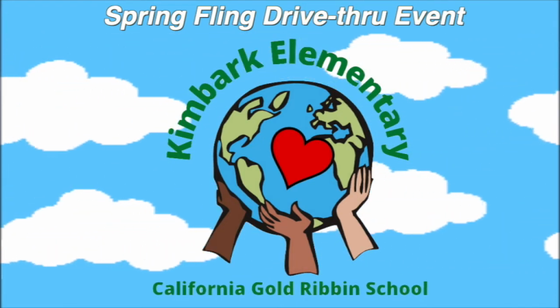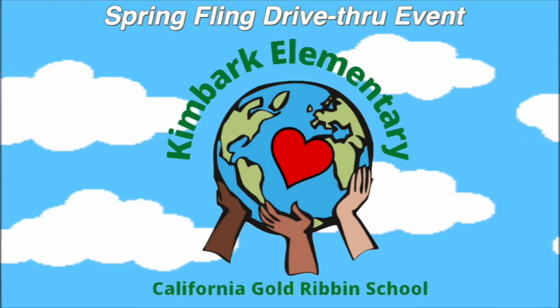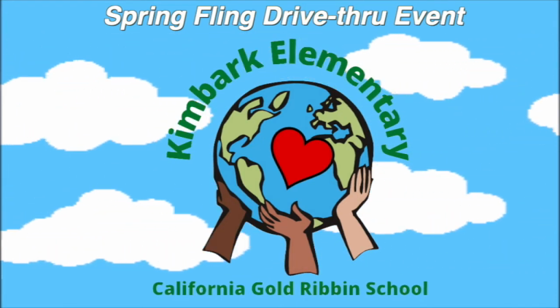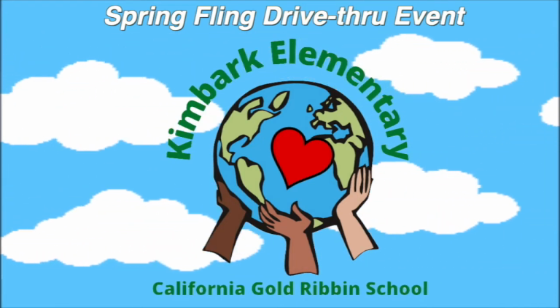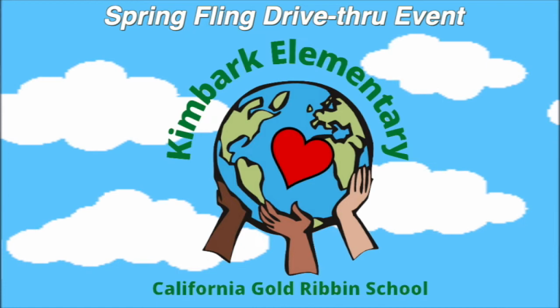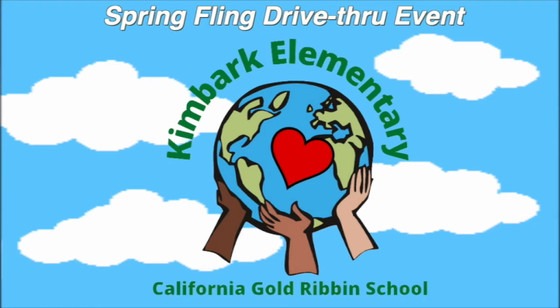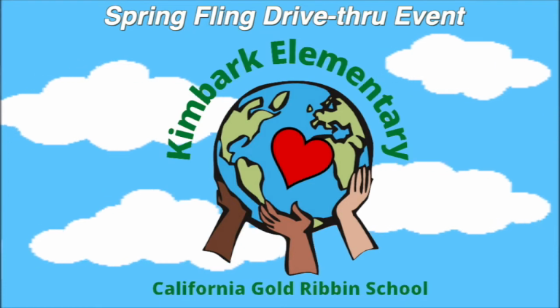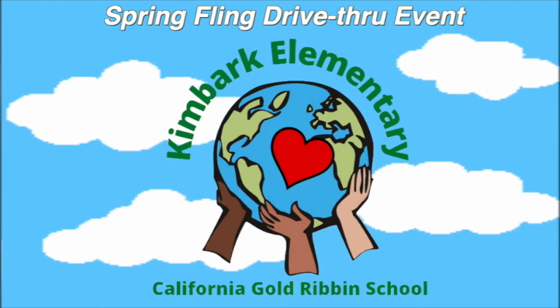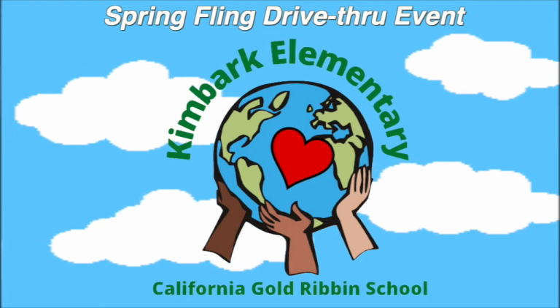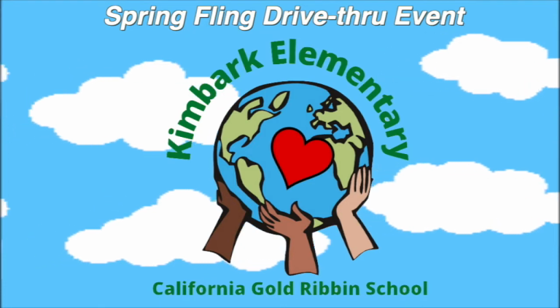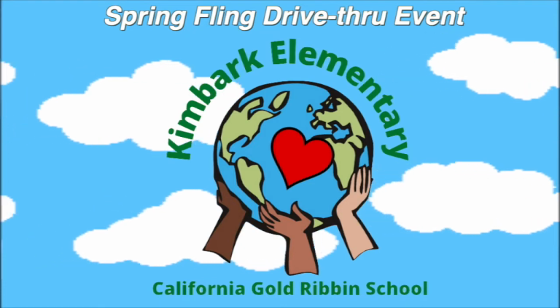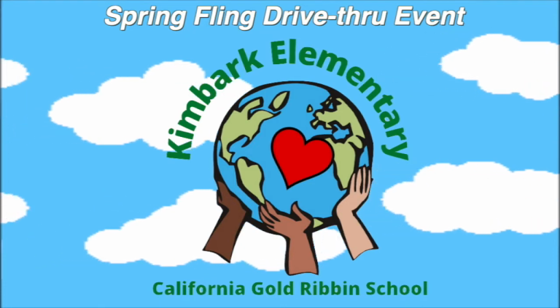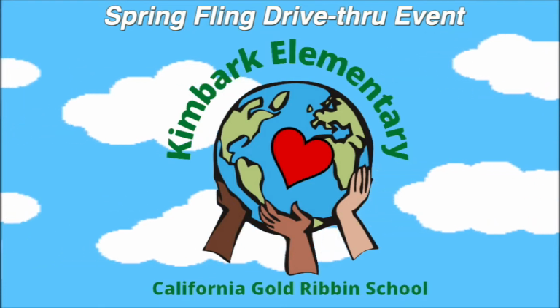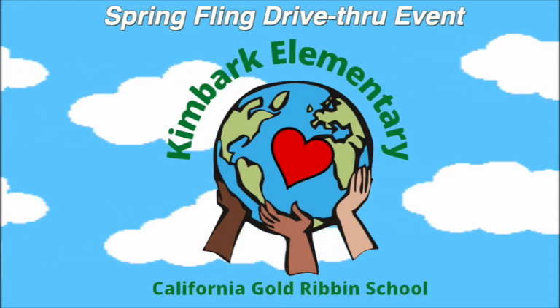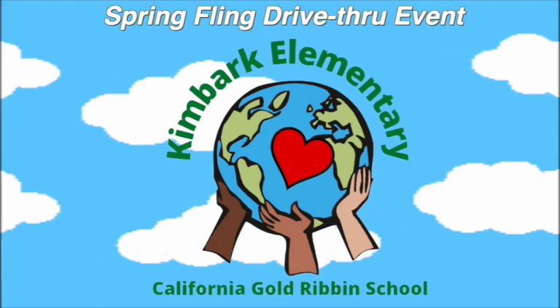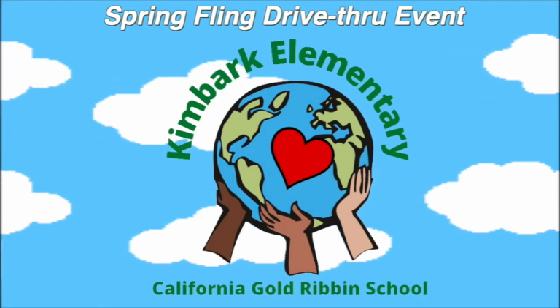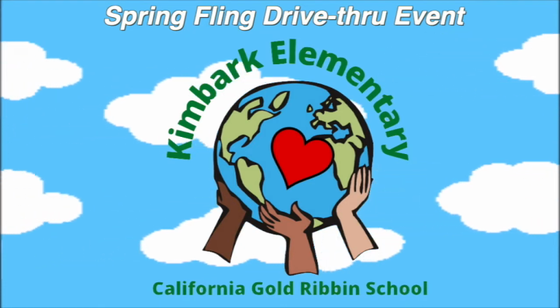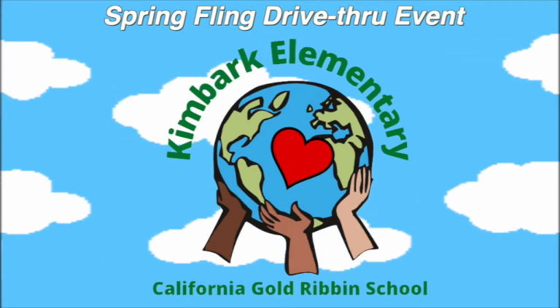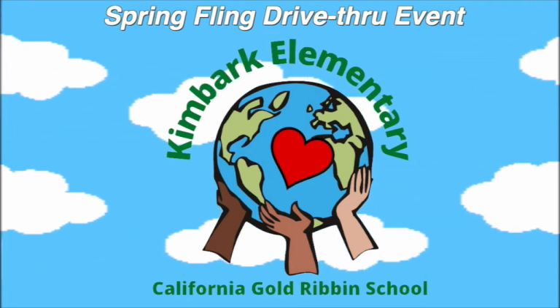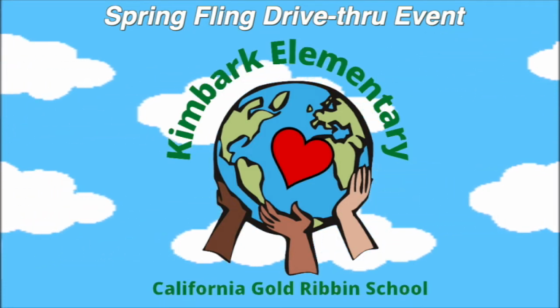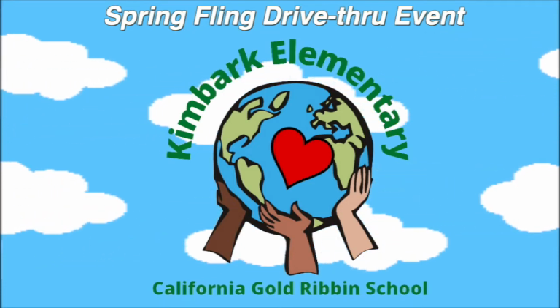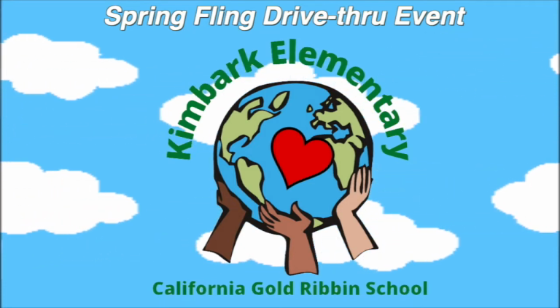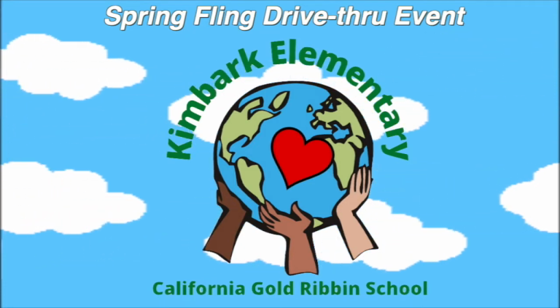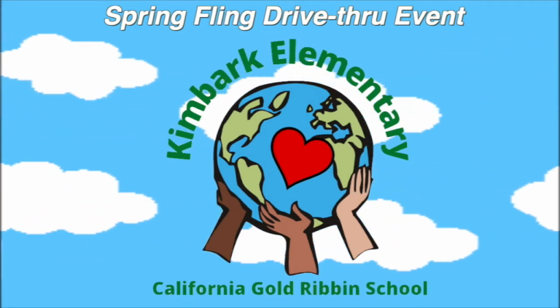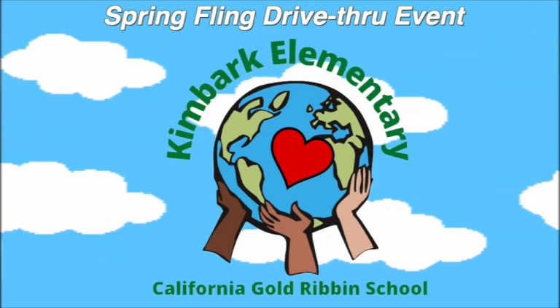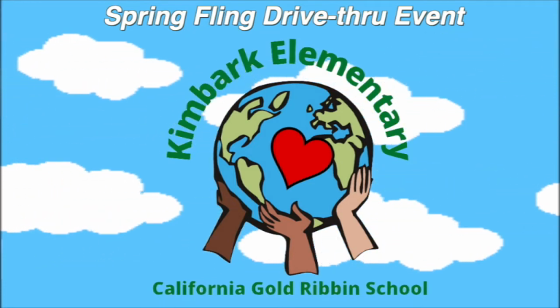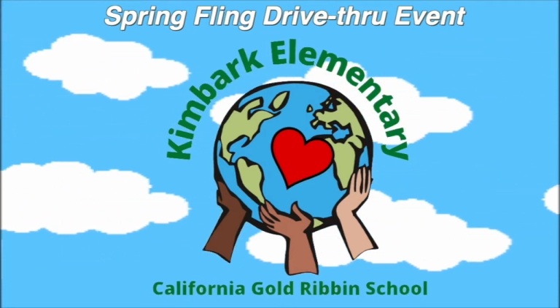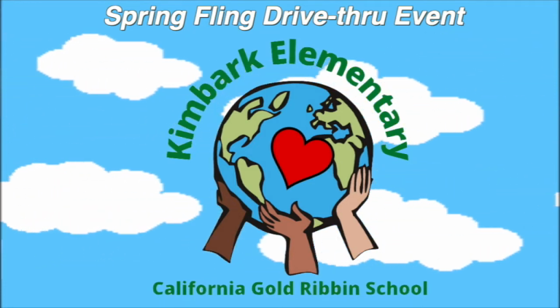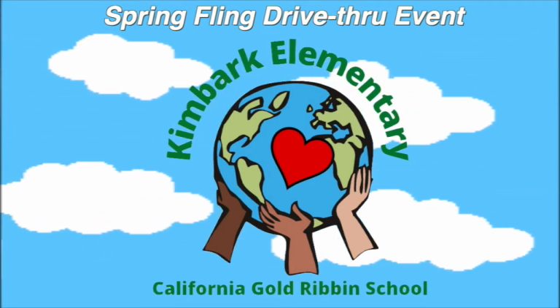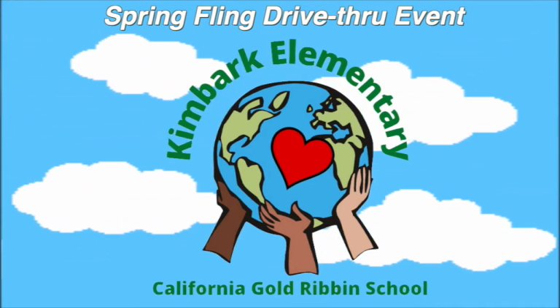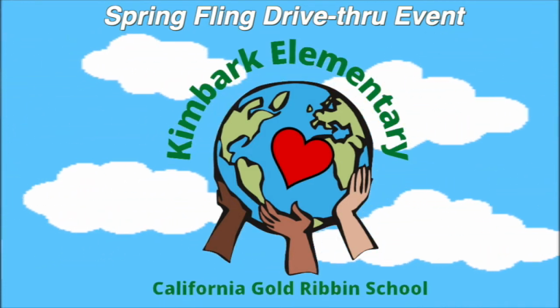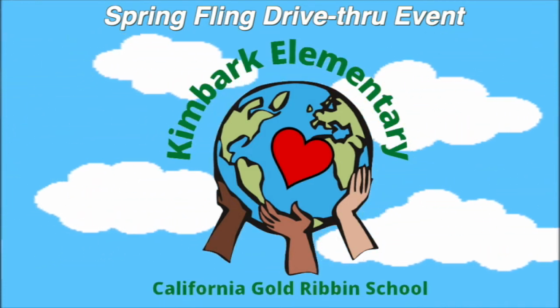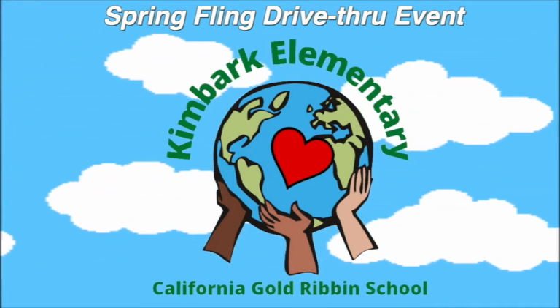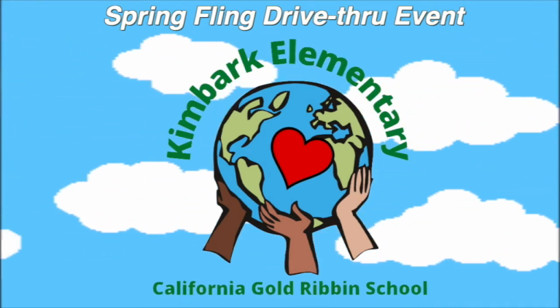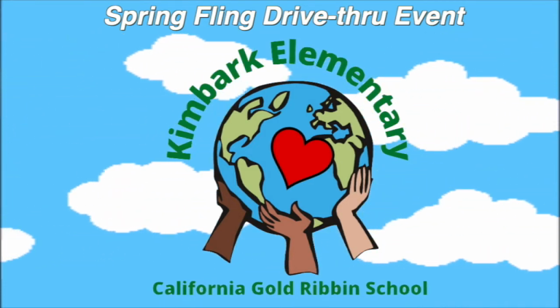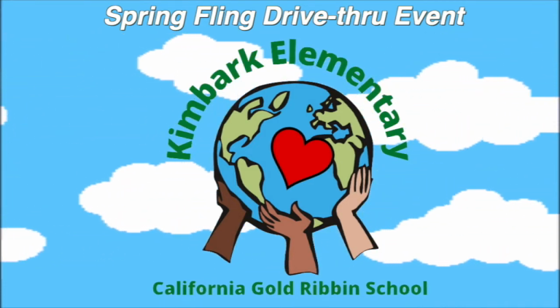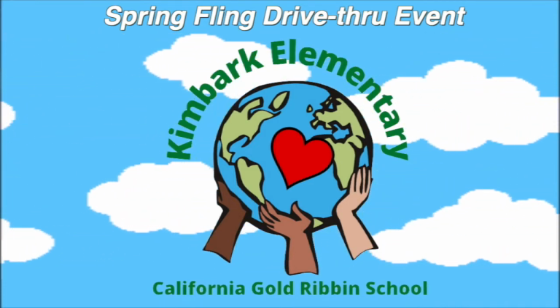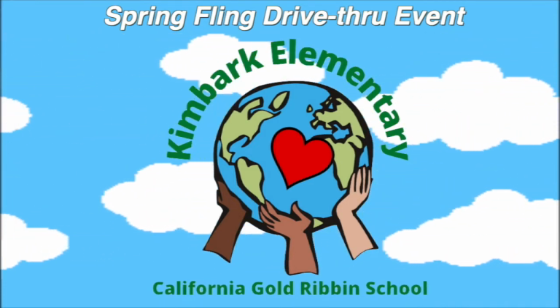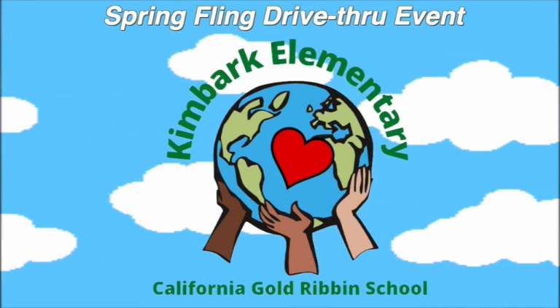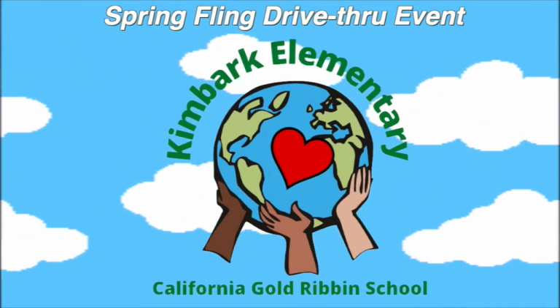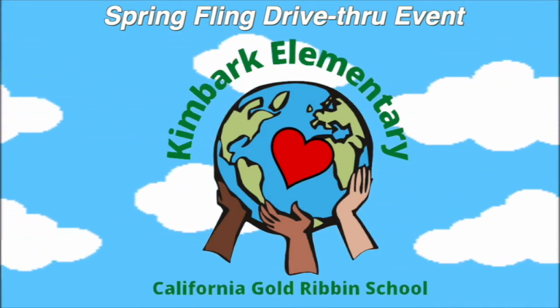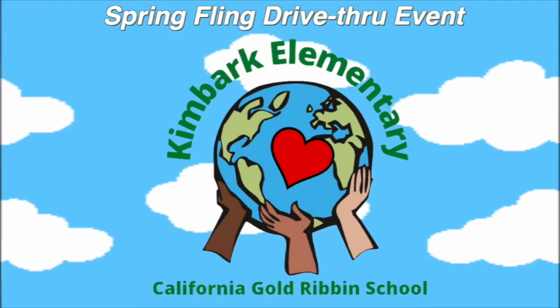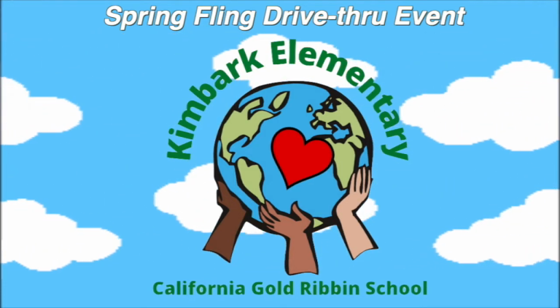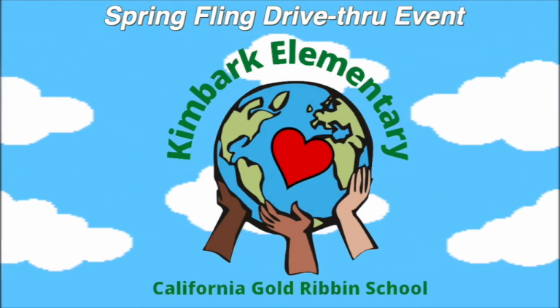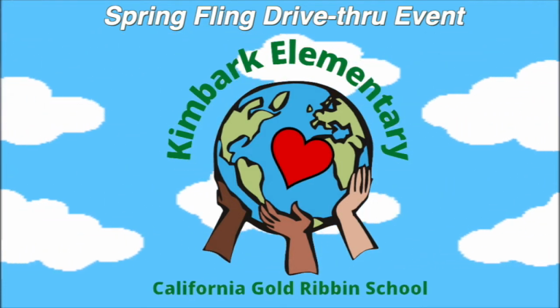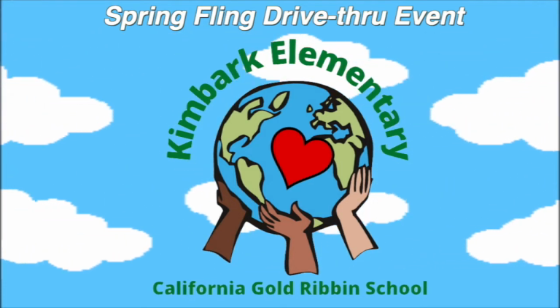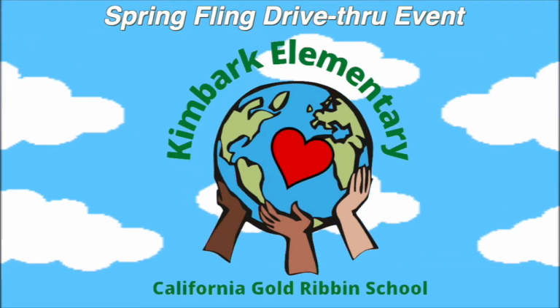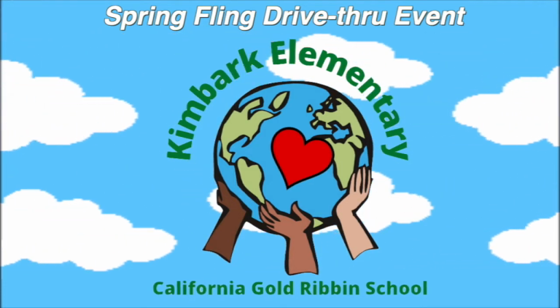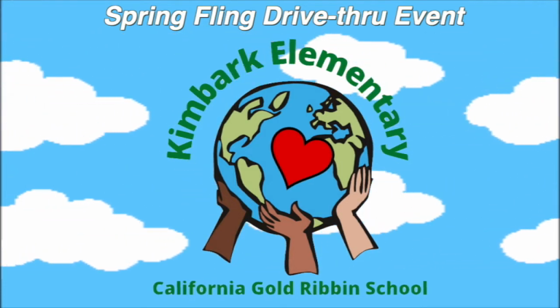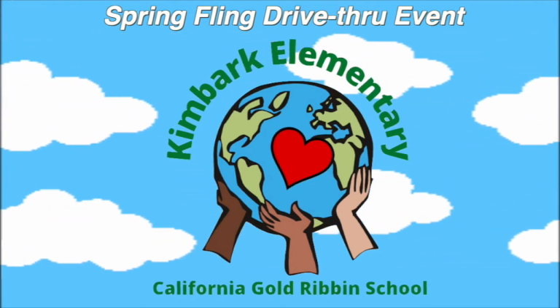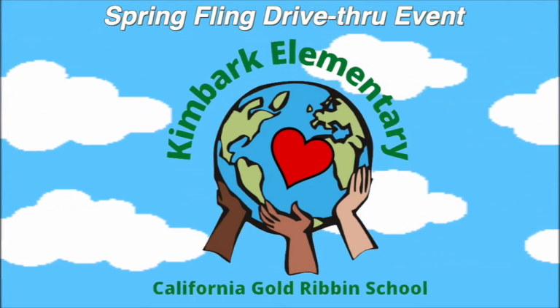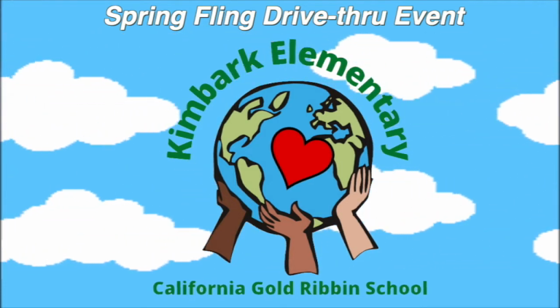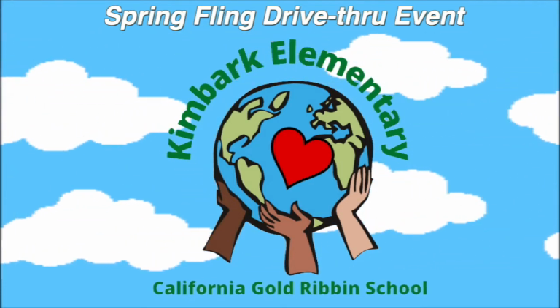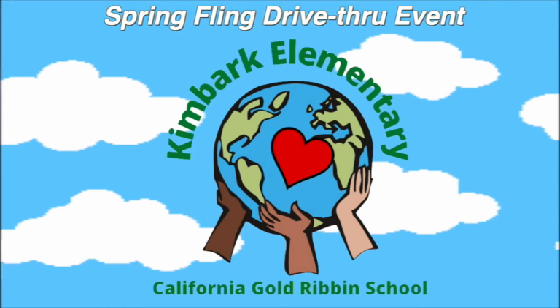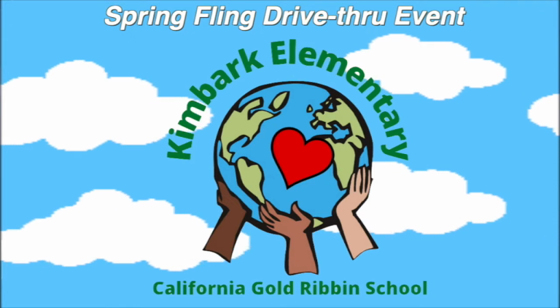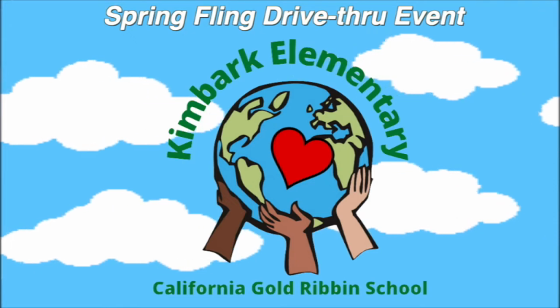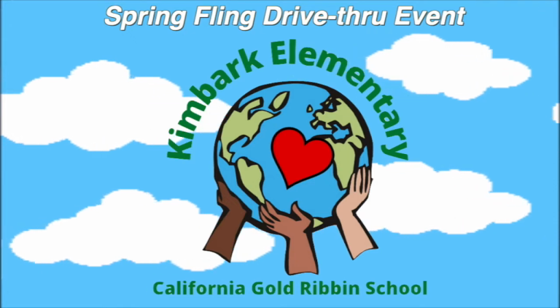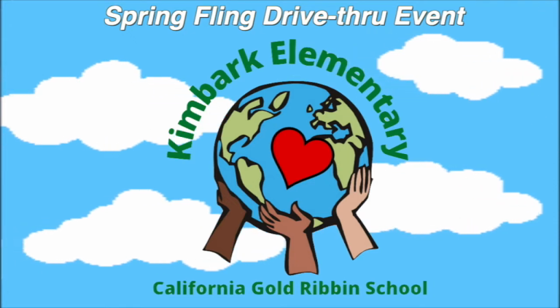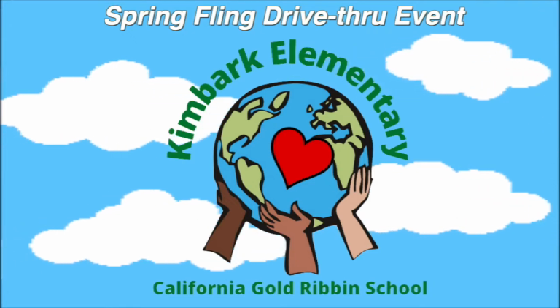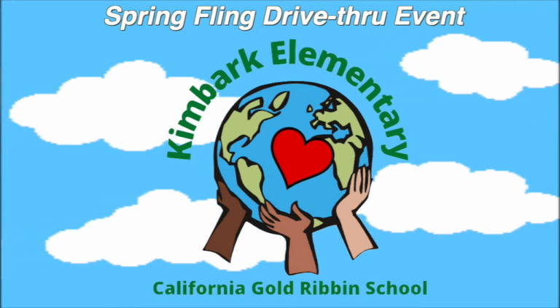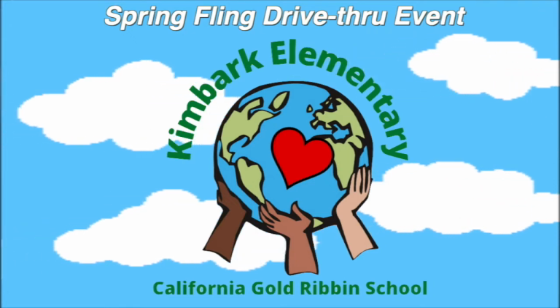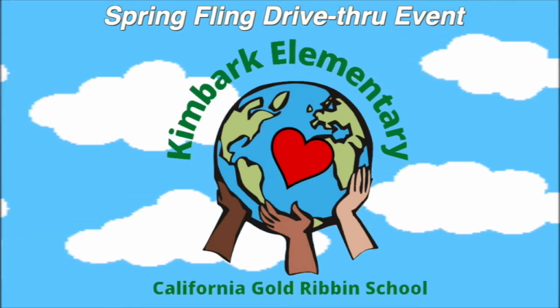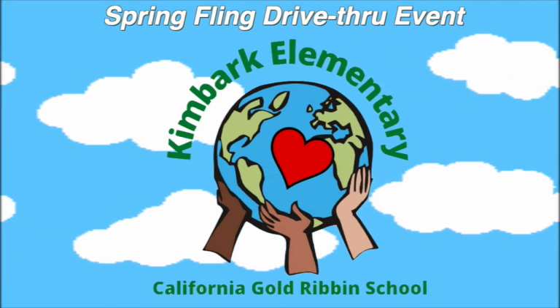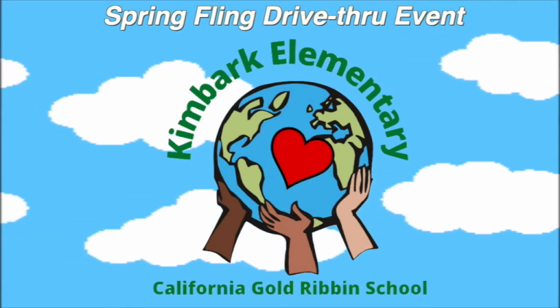Ms. Camargo Wright has done an amazing job this year with her students and it shows every day with each and every scholar's smile.